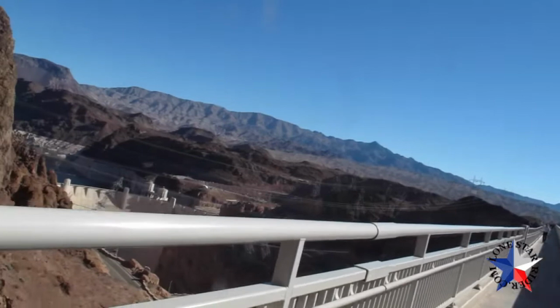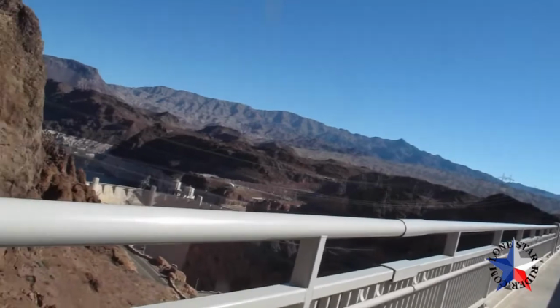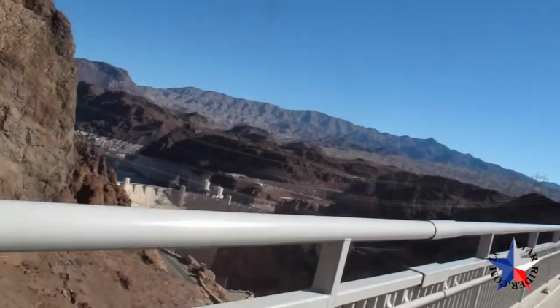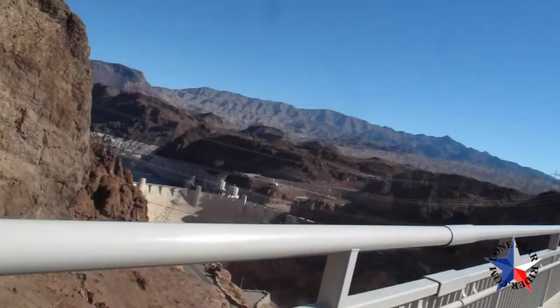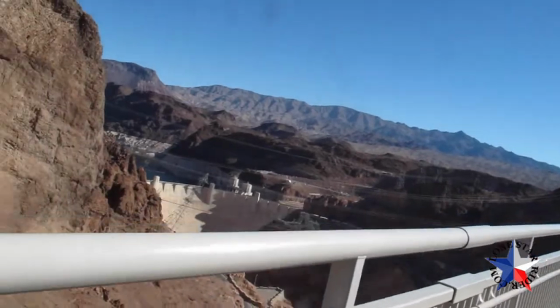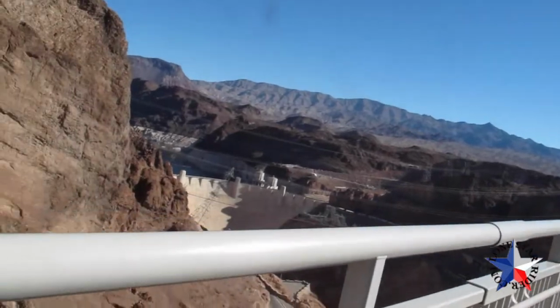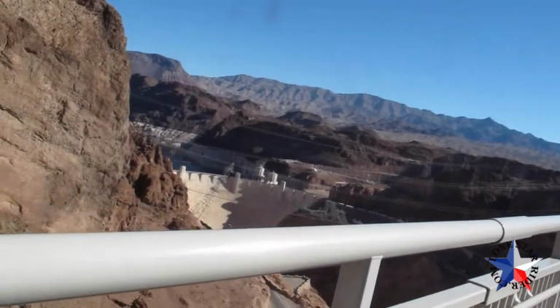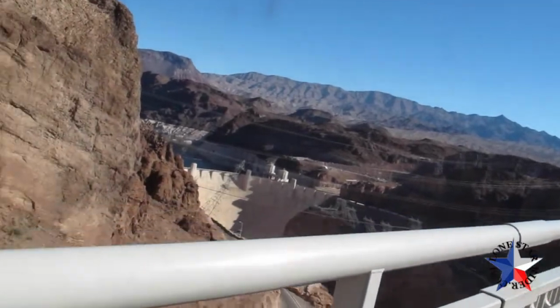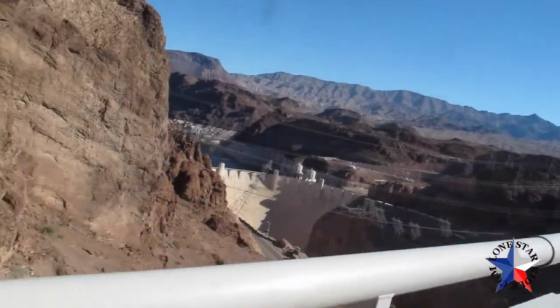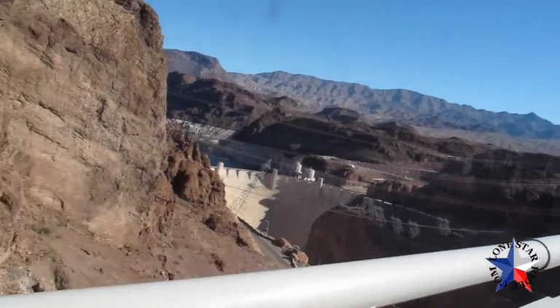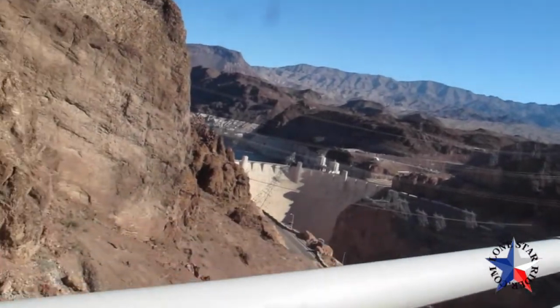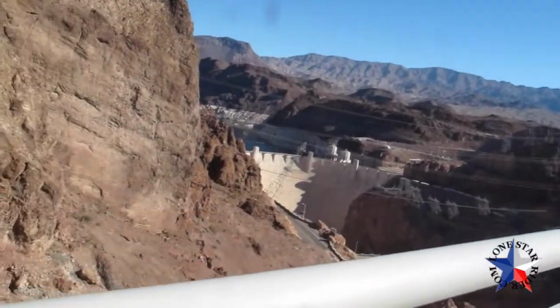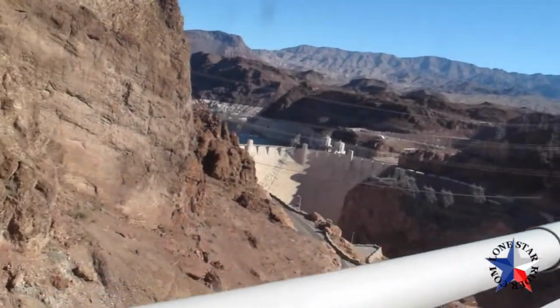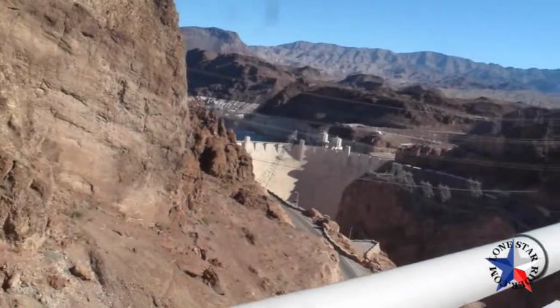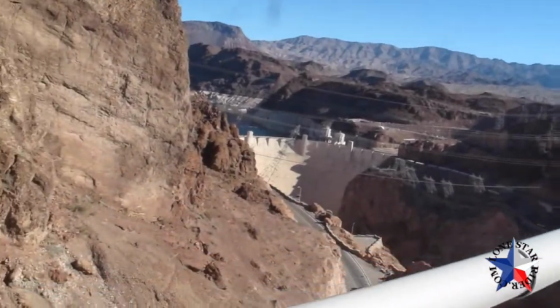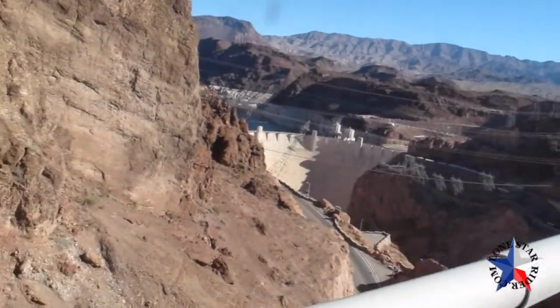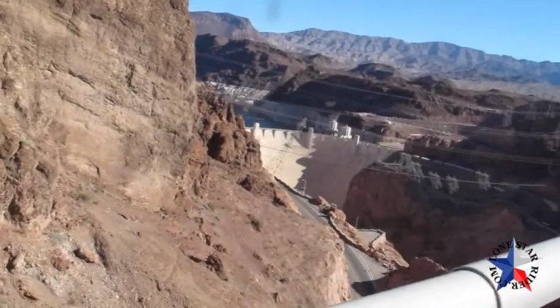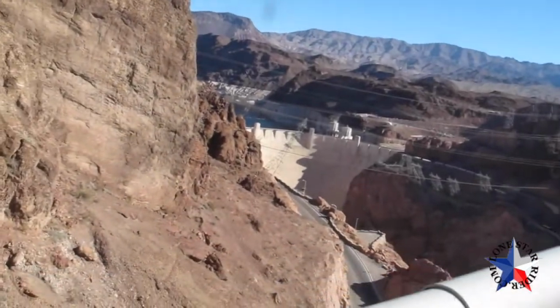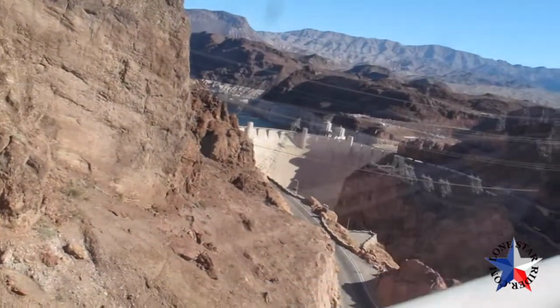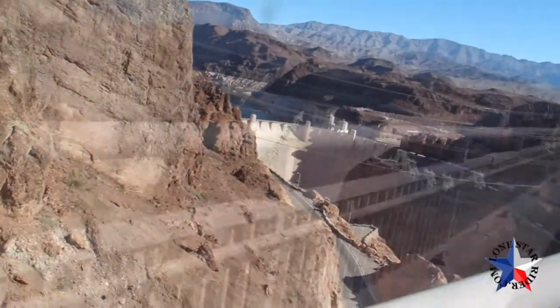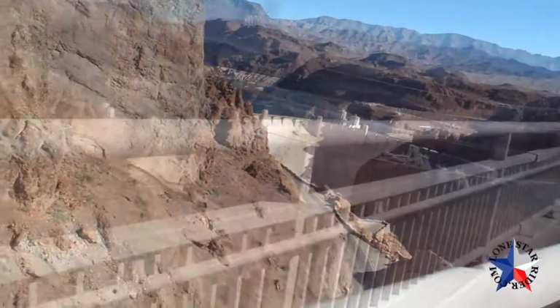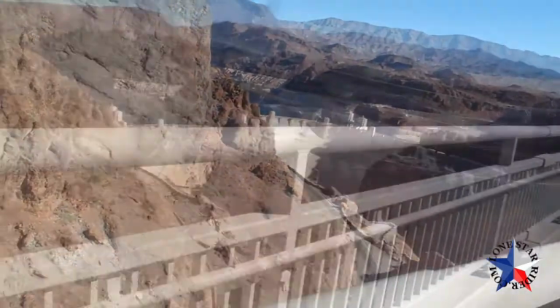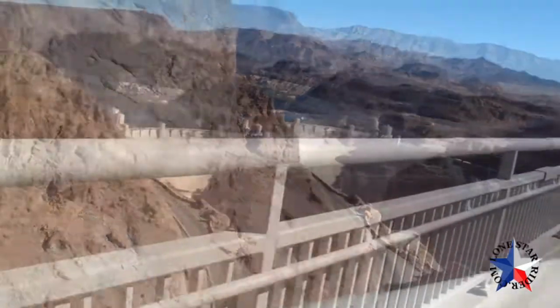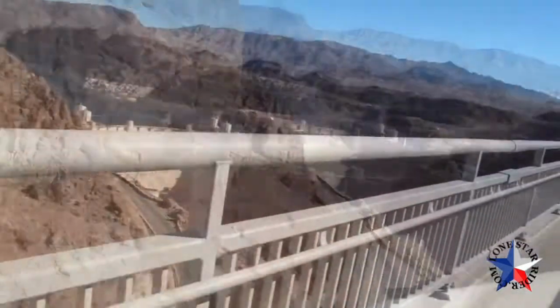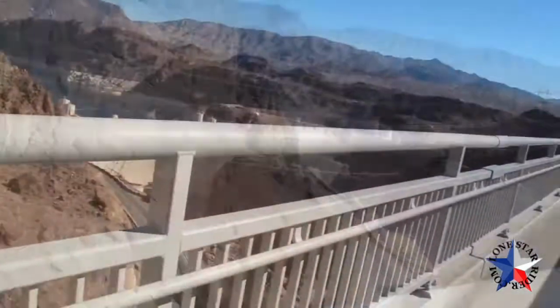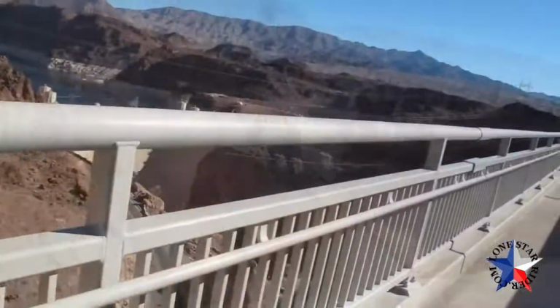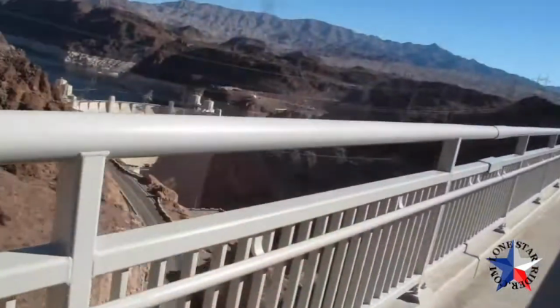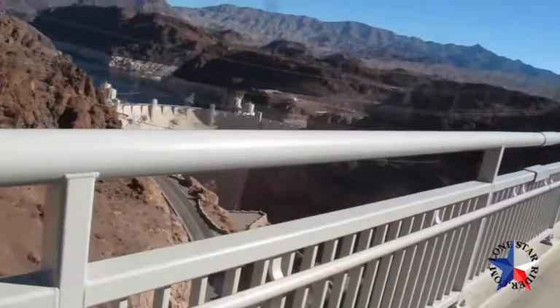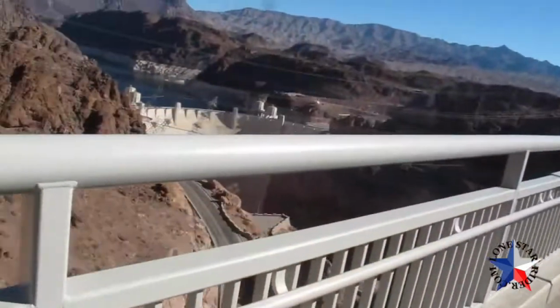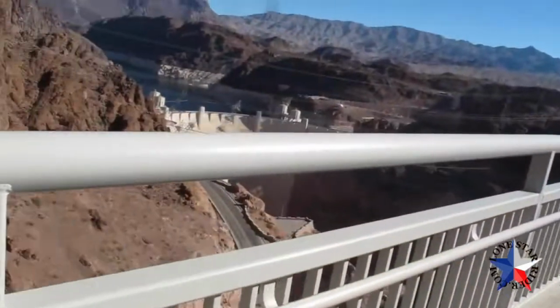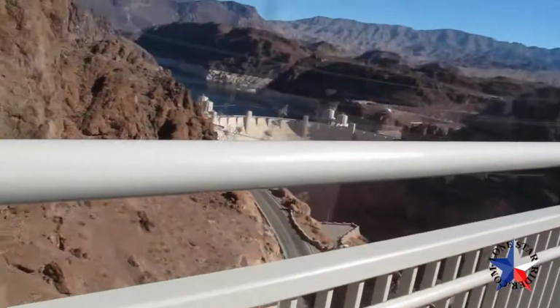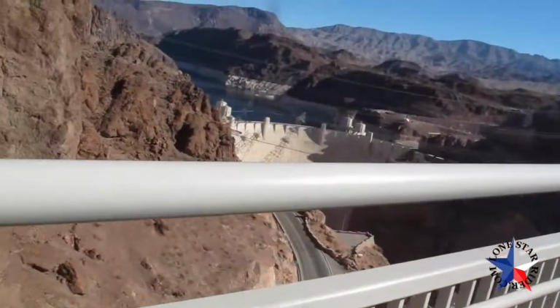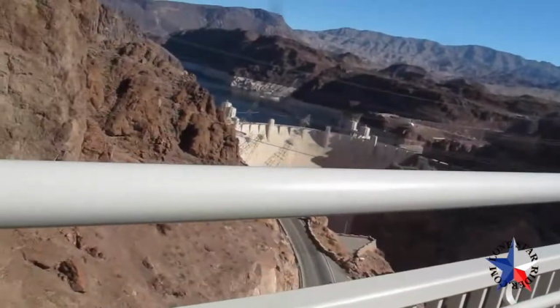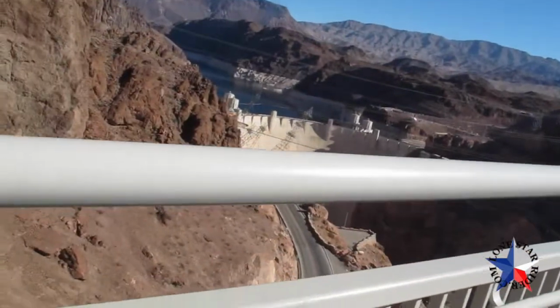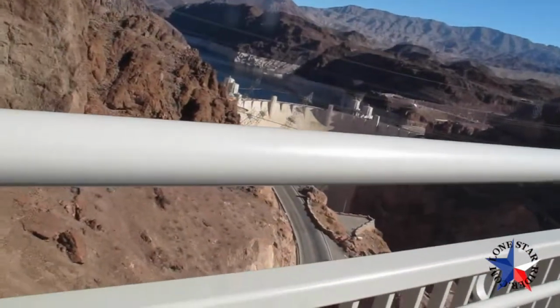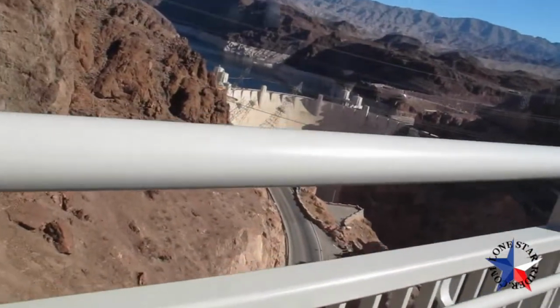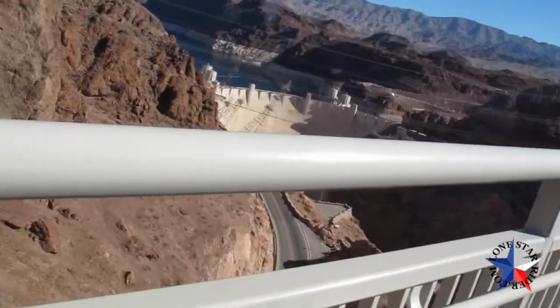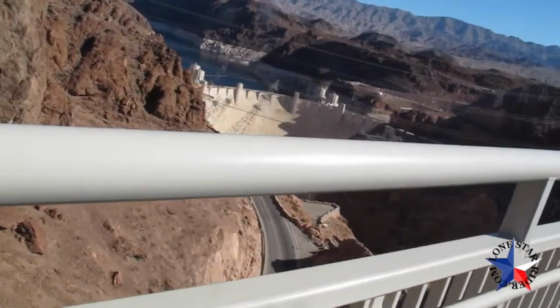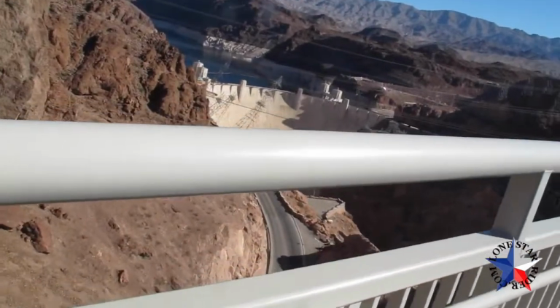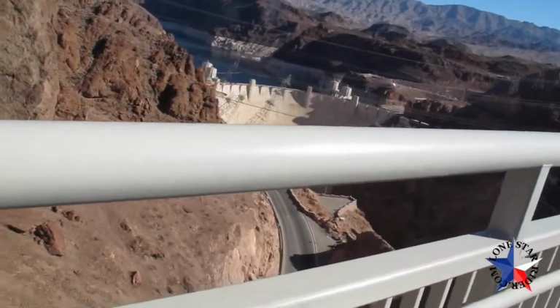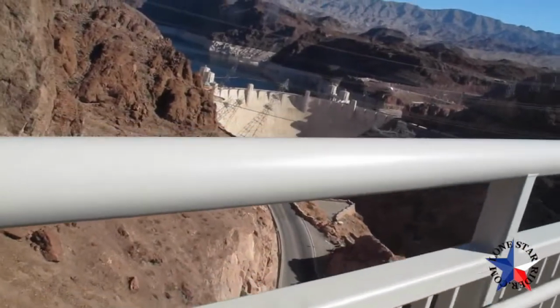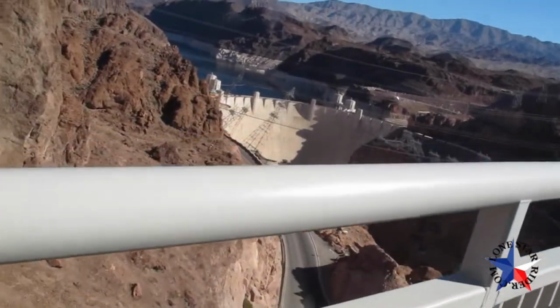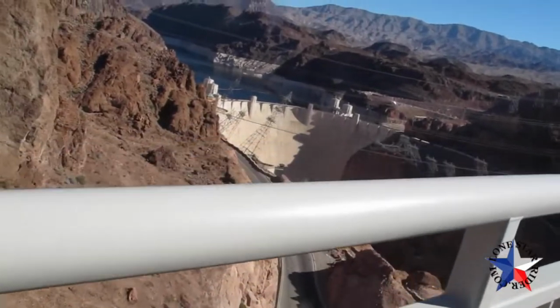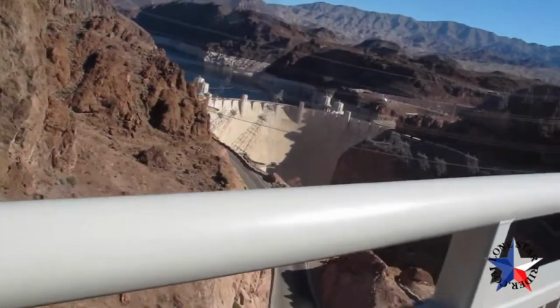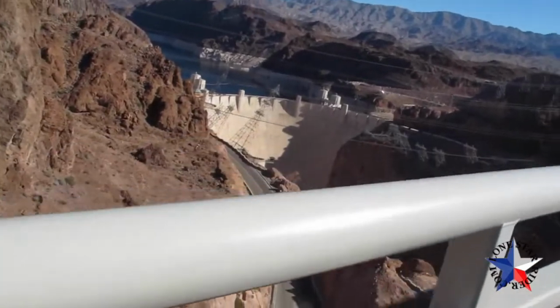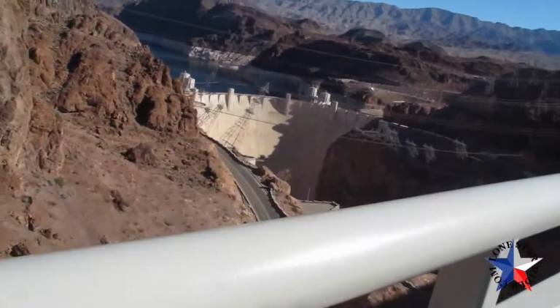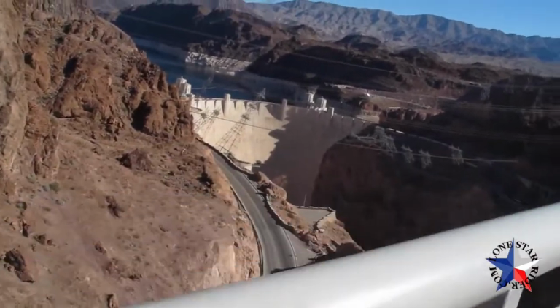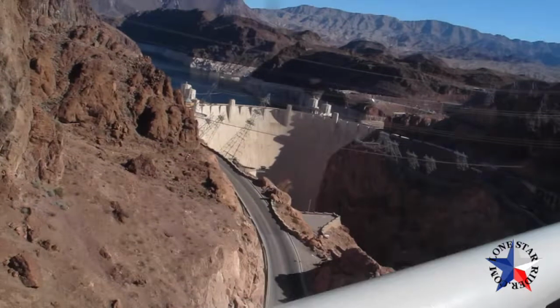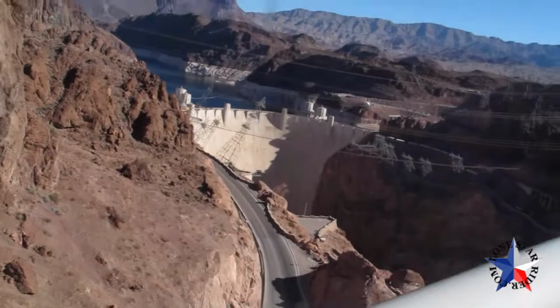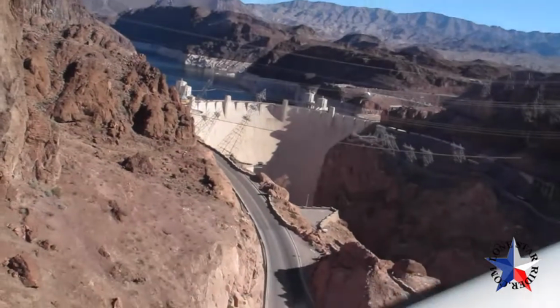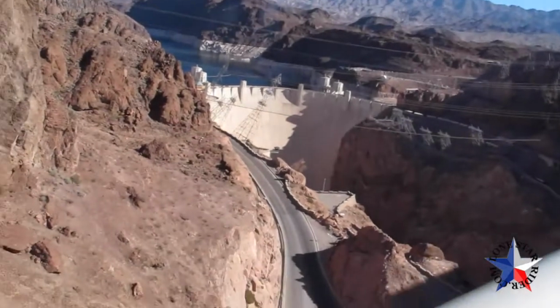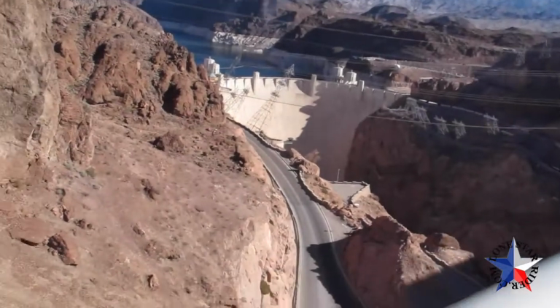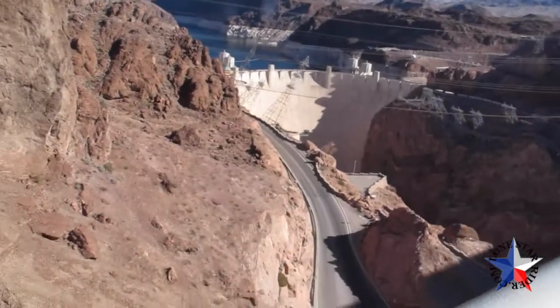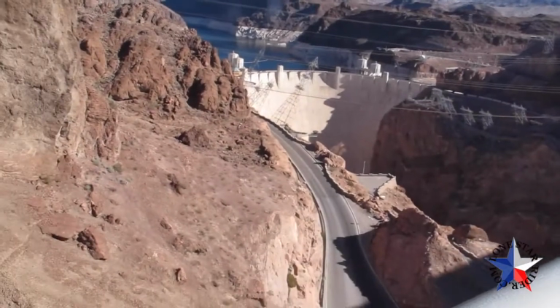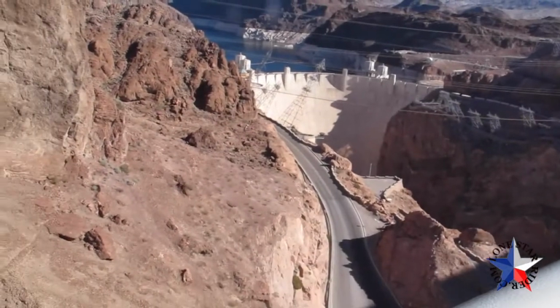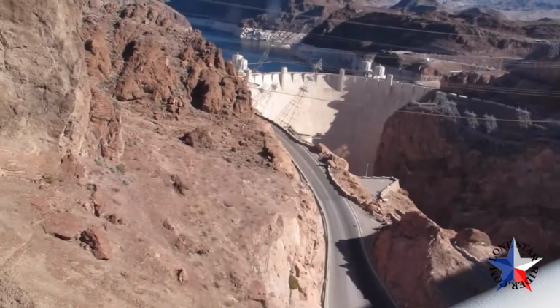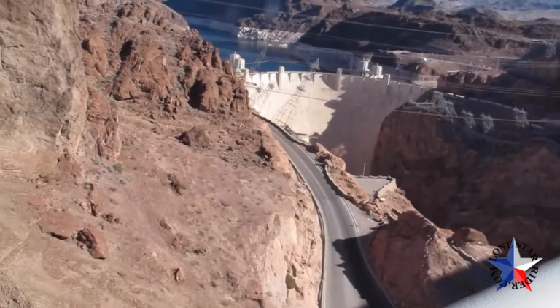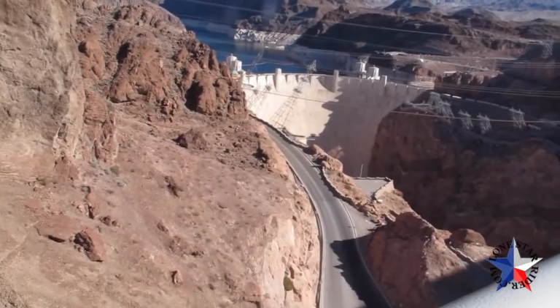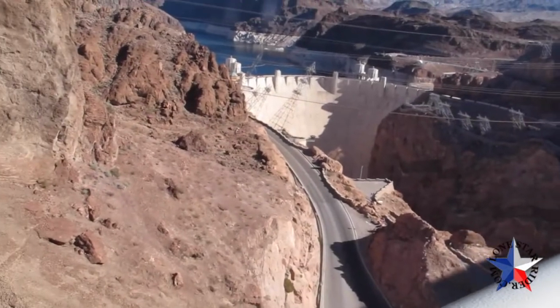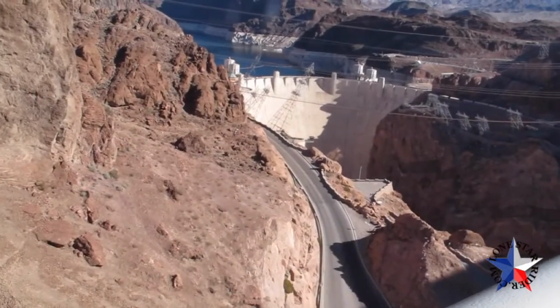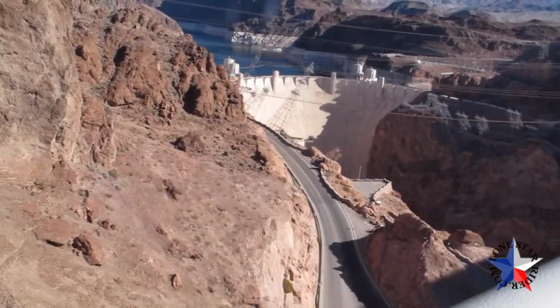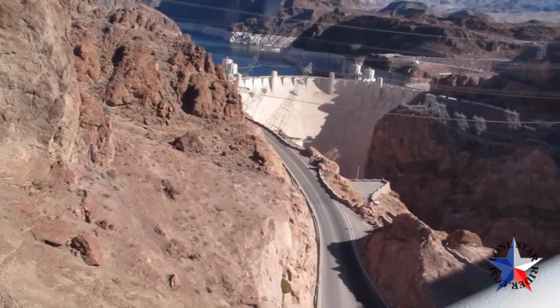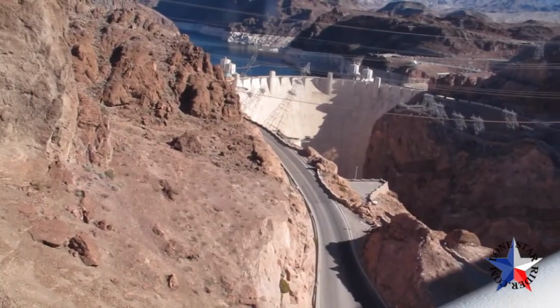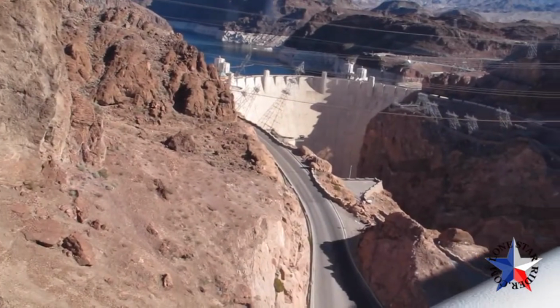And there's the great Hoover Dam. This is actually a really great view of the Hoover Dam.